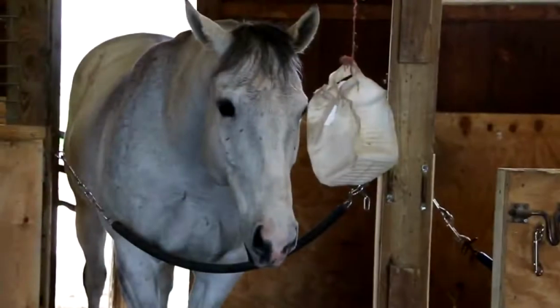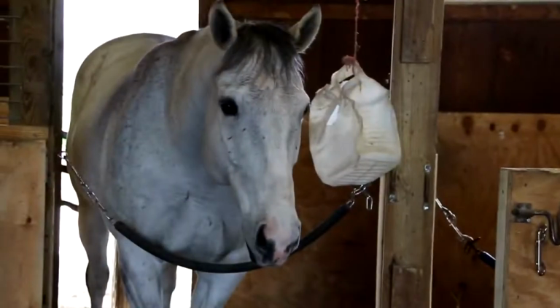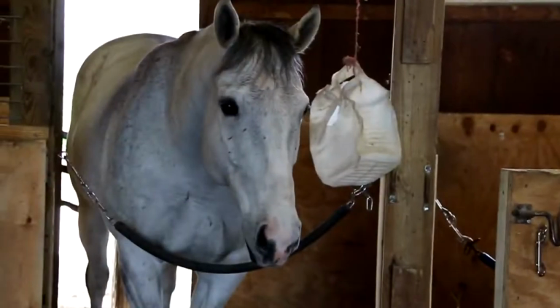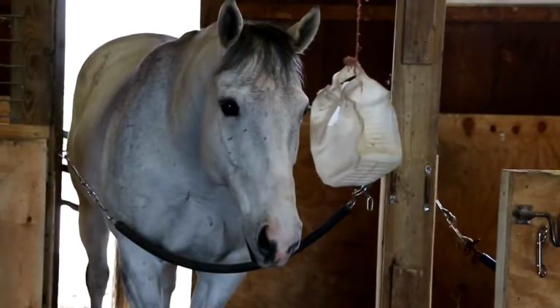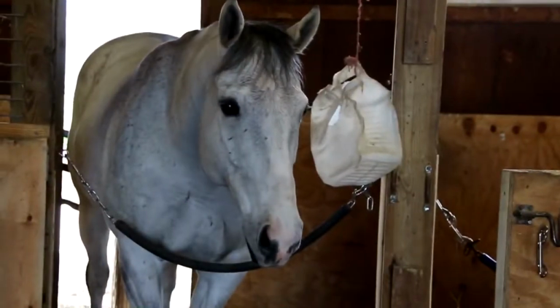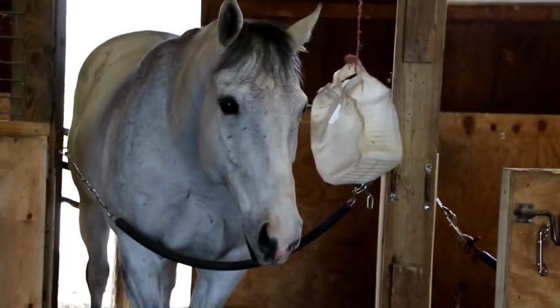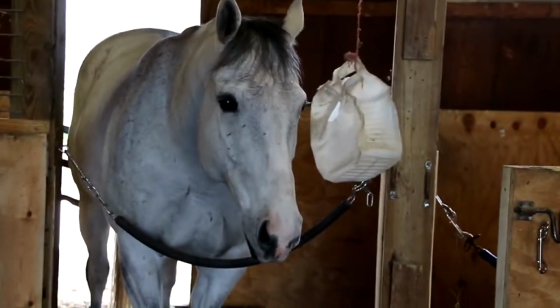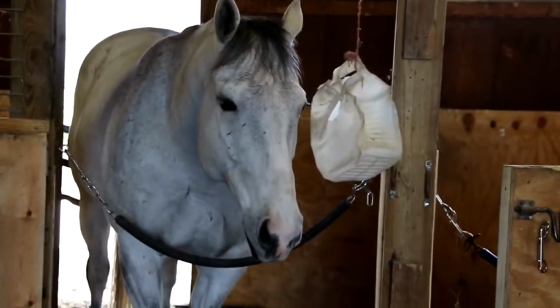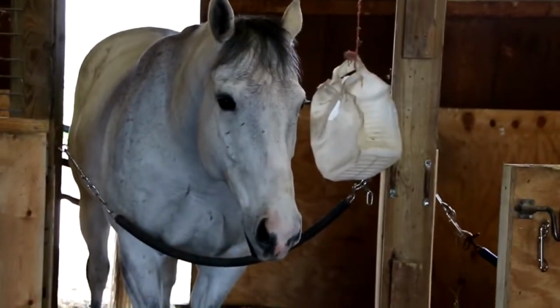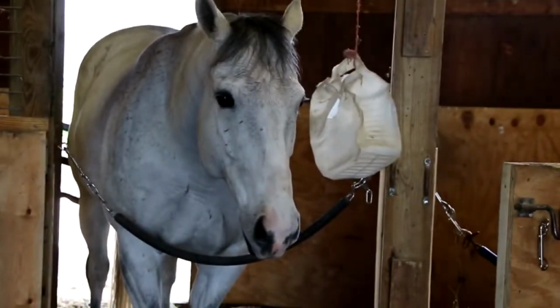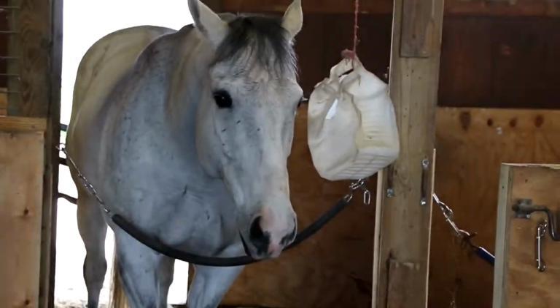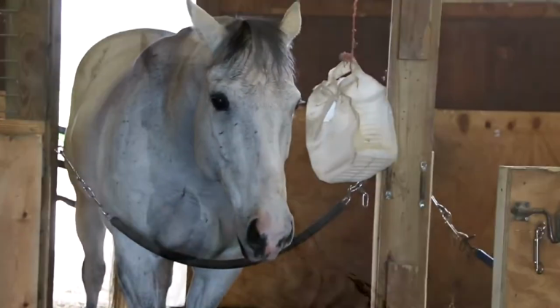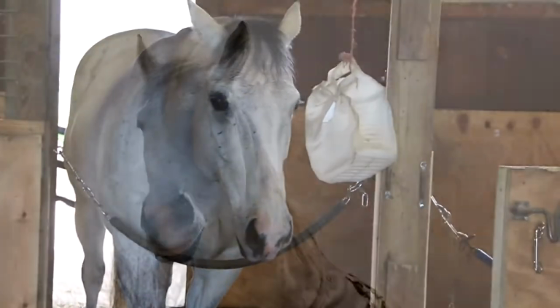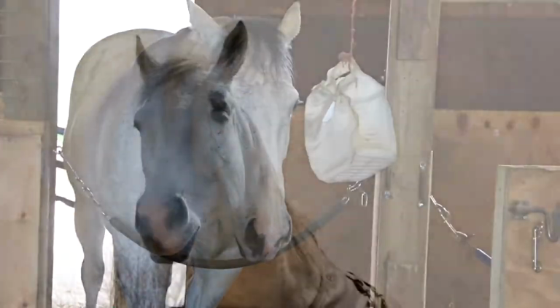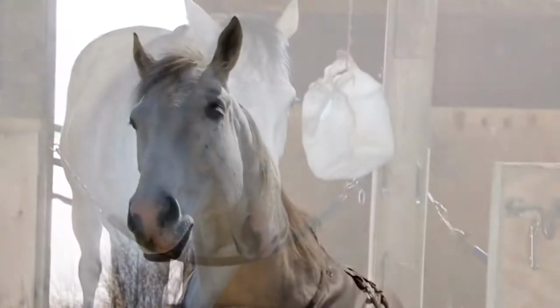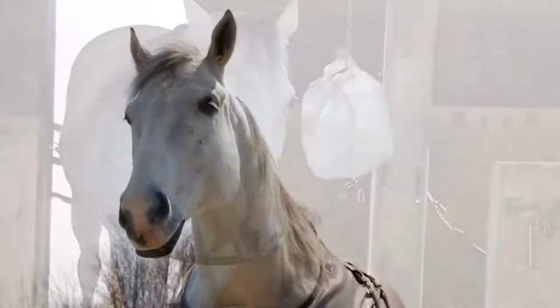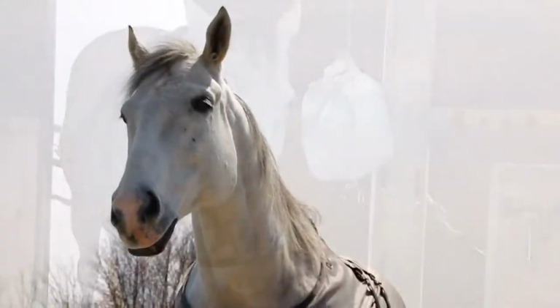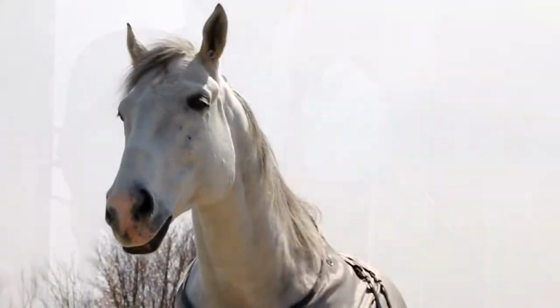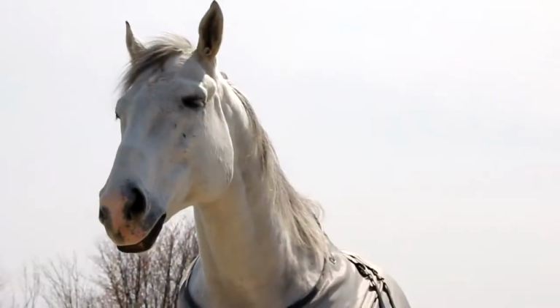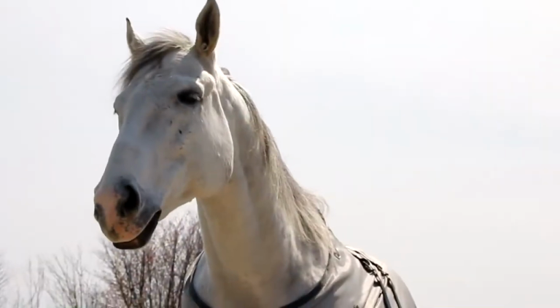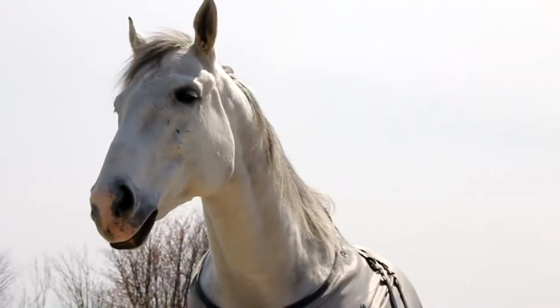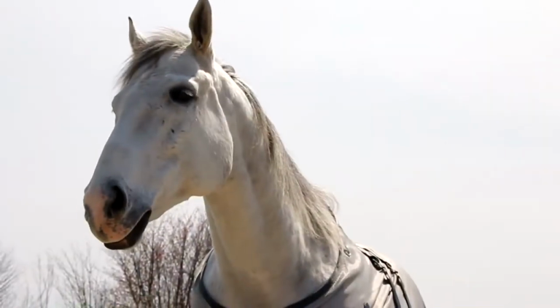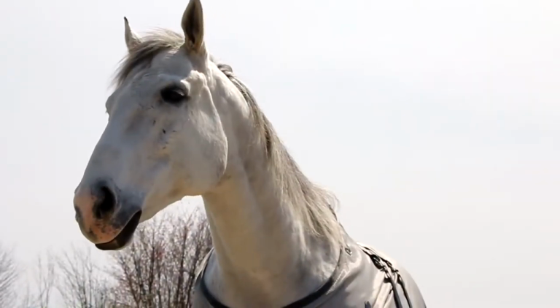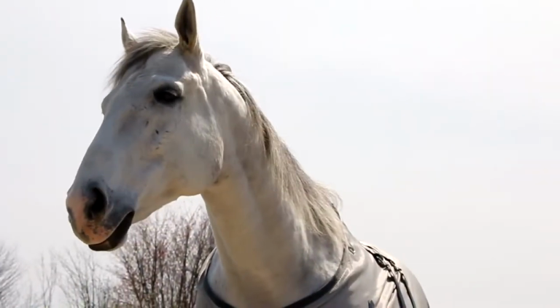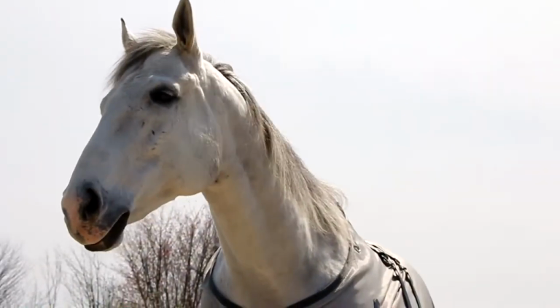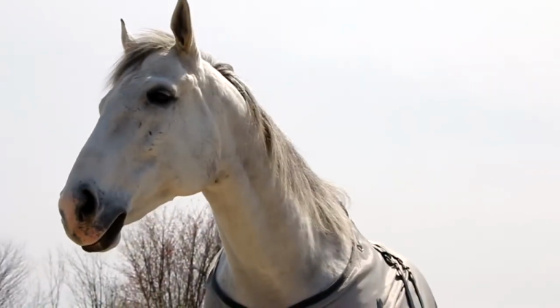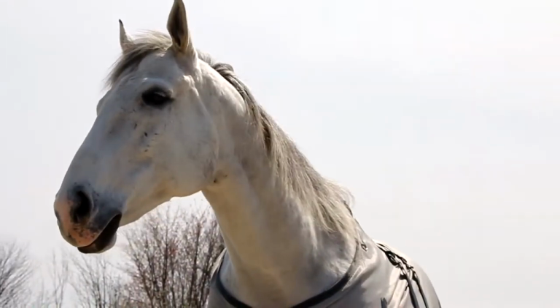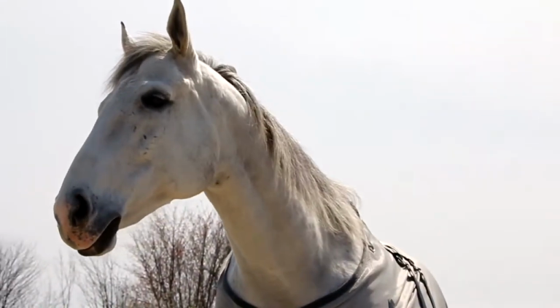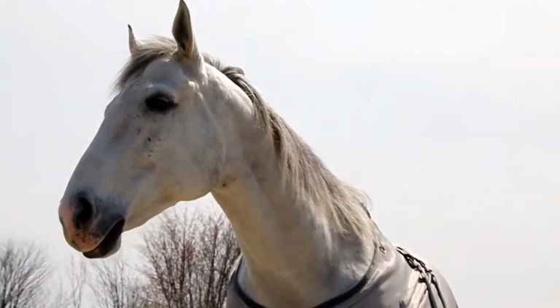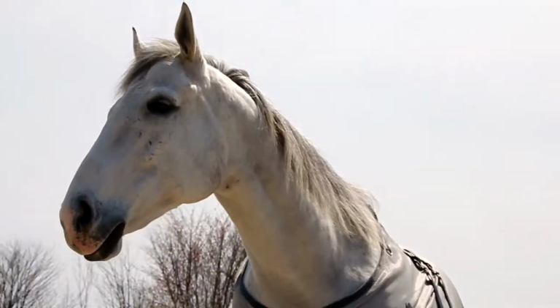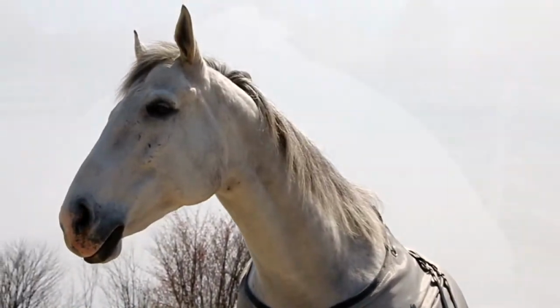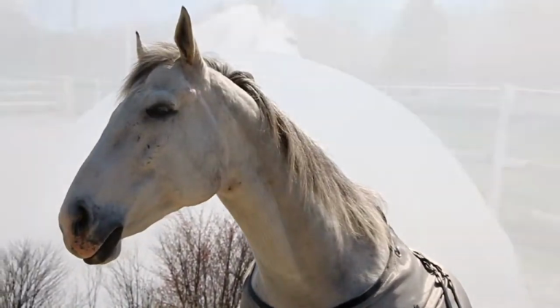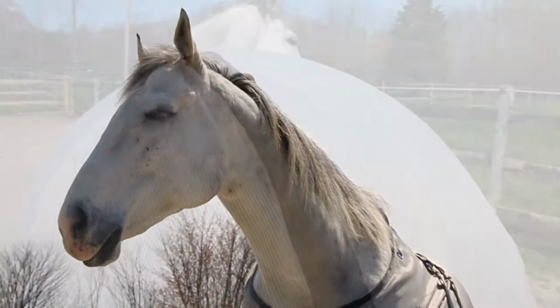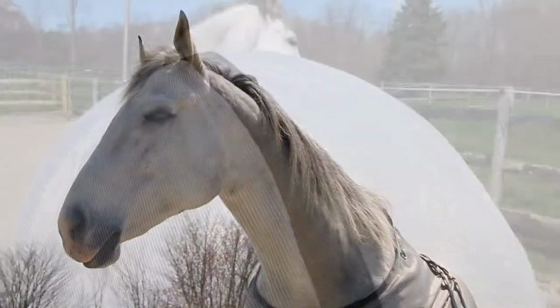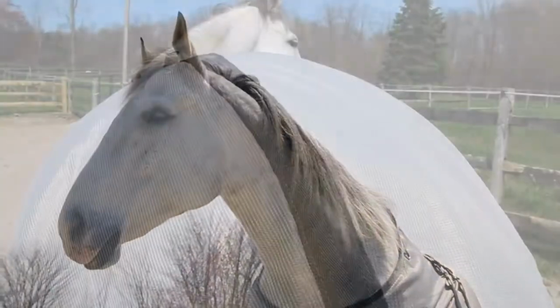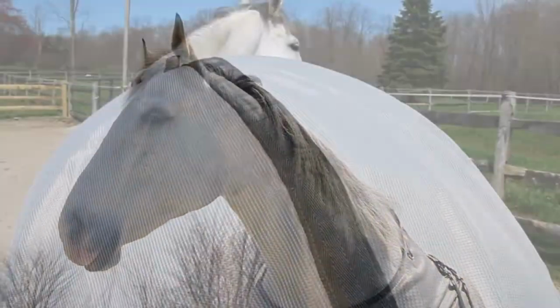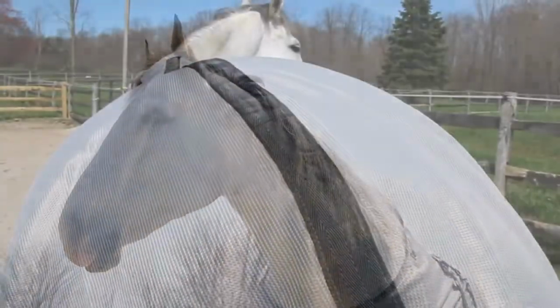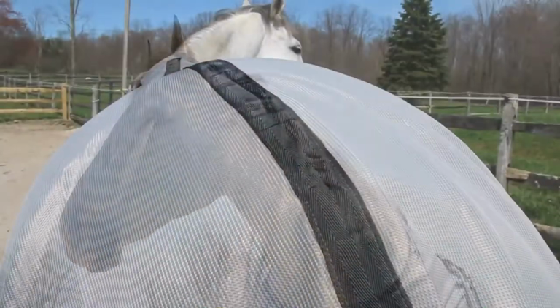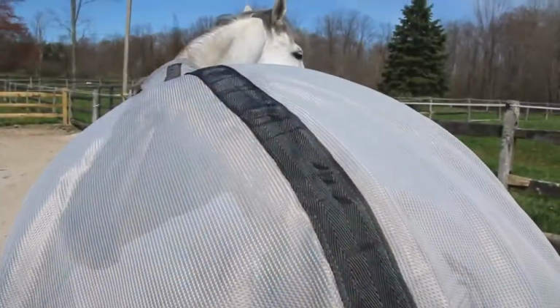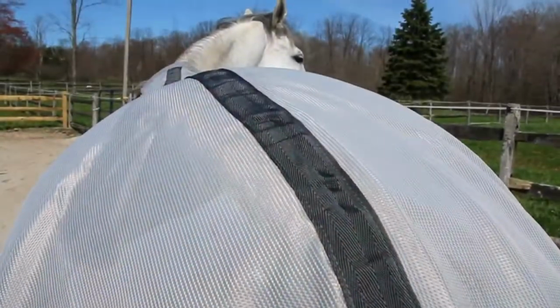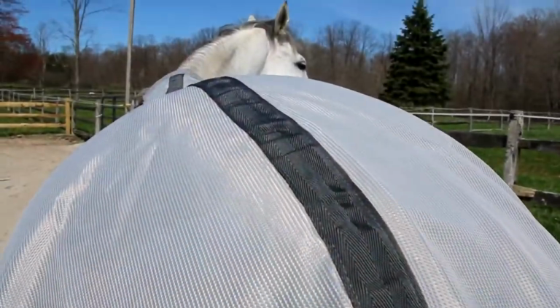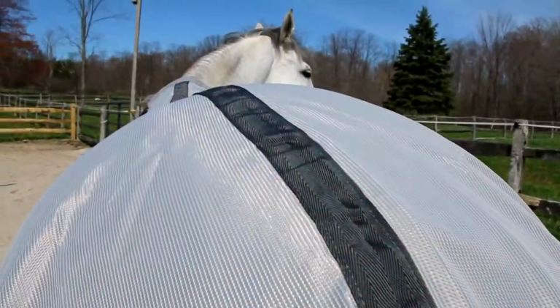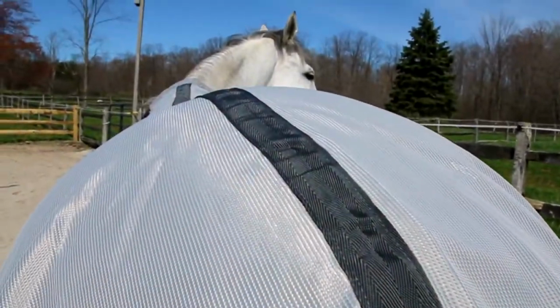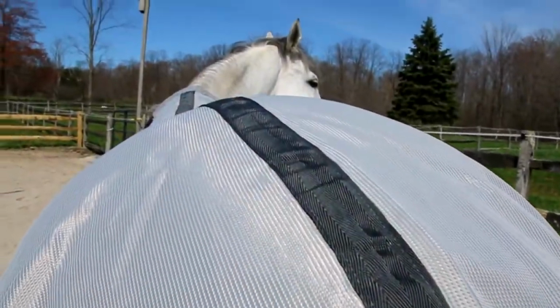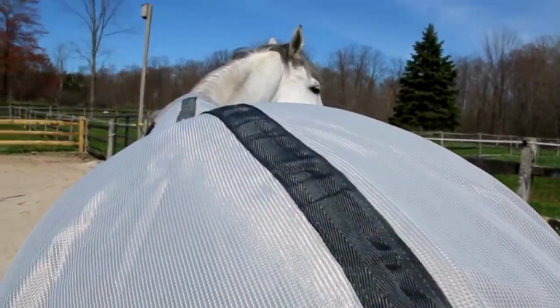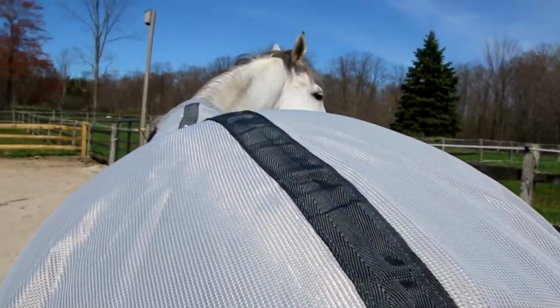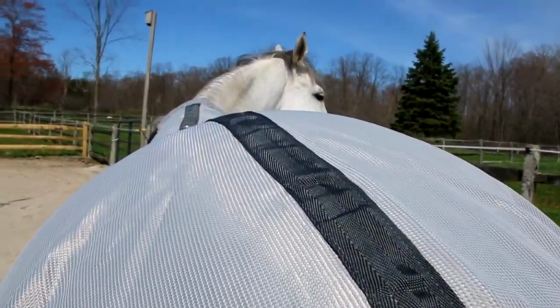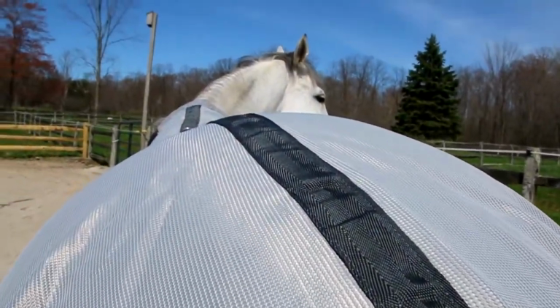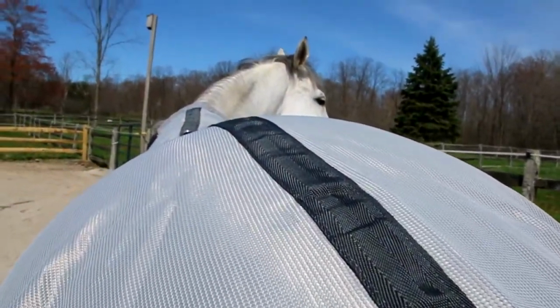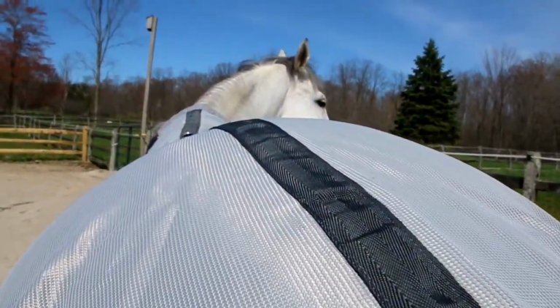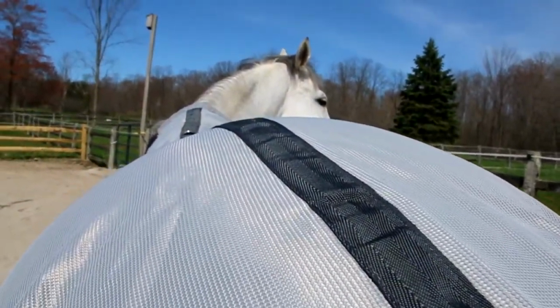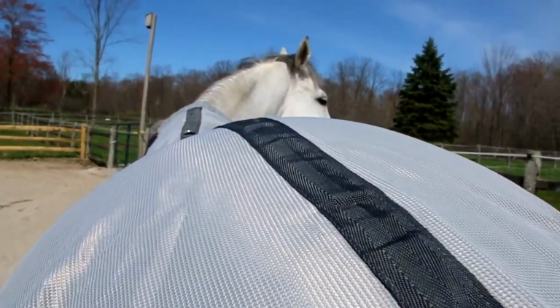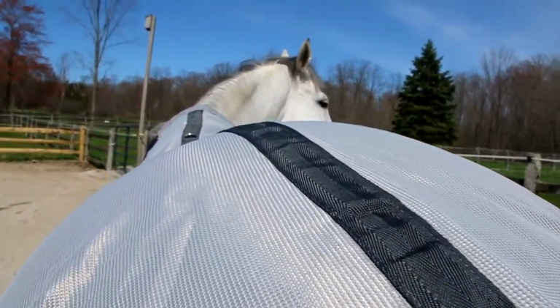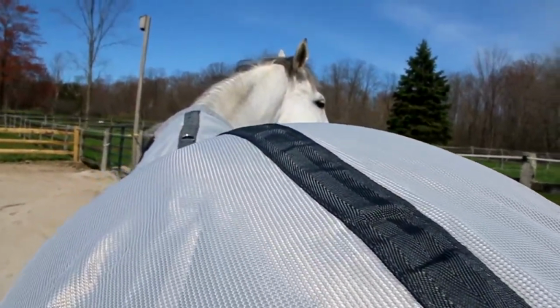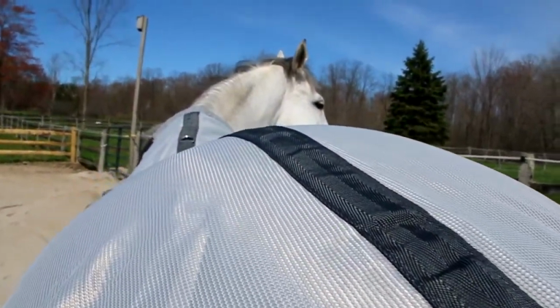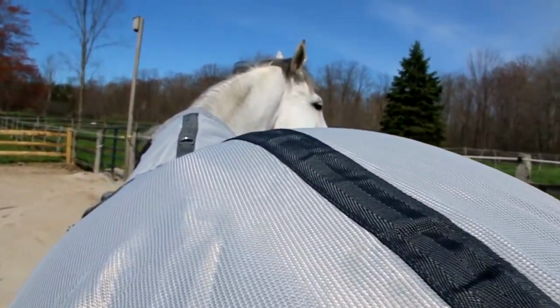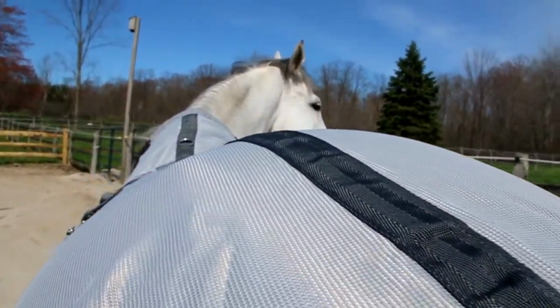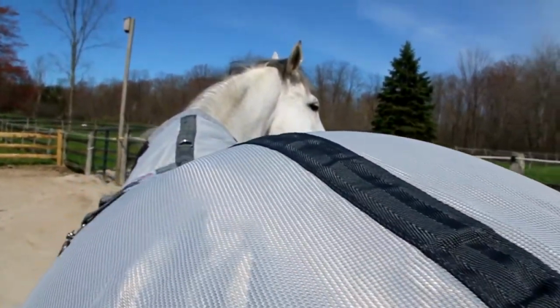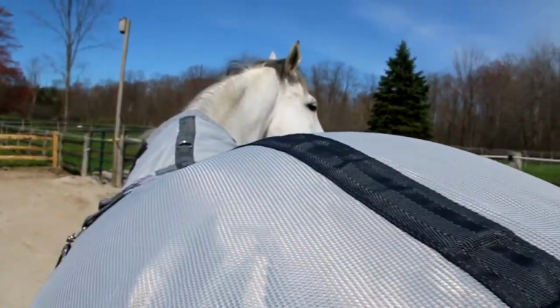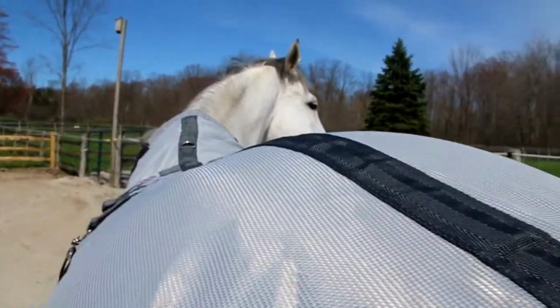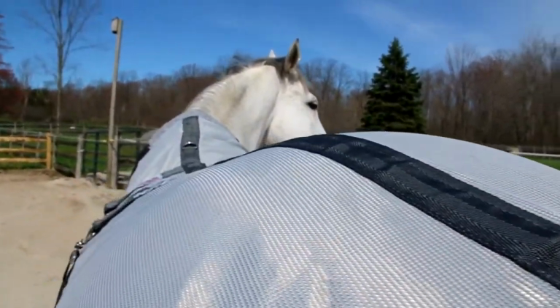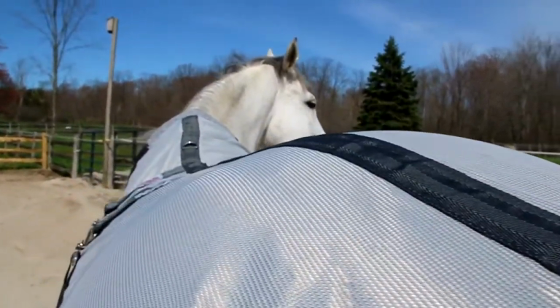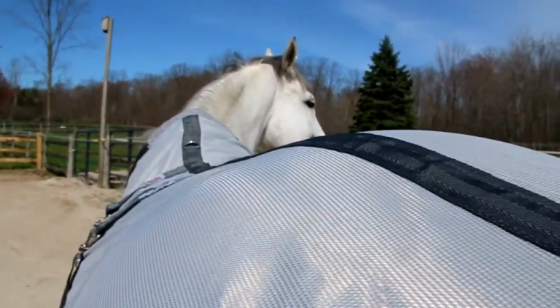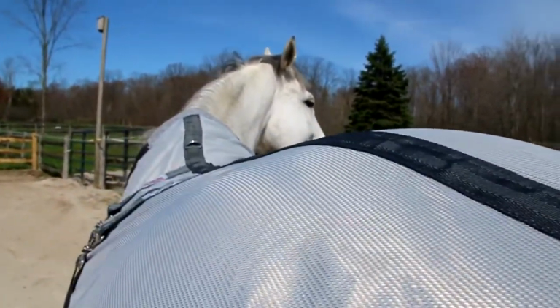If you're concerned about sun bleaching or your horse getting sunburned, then look for a material that offers at least 80% UV protection.